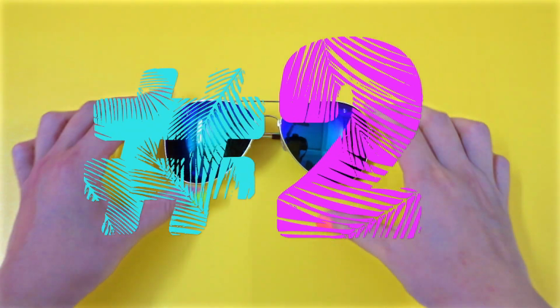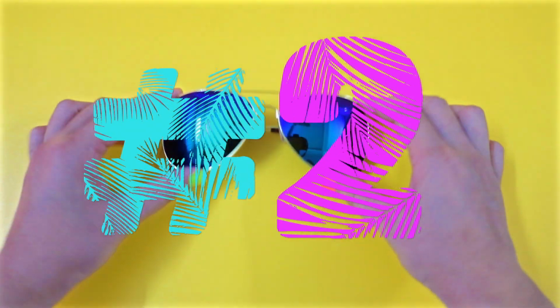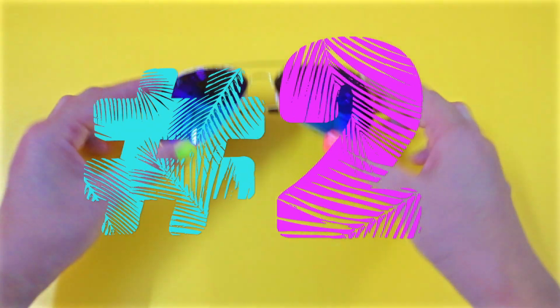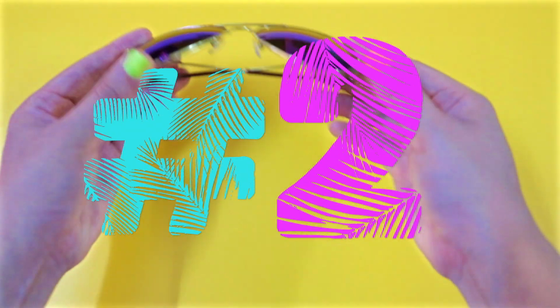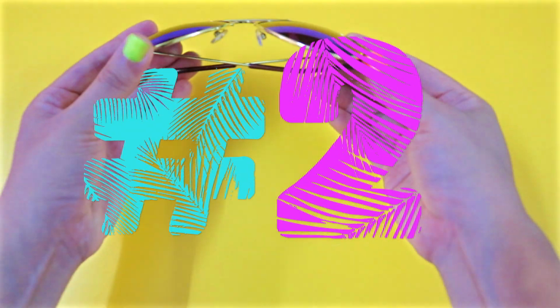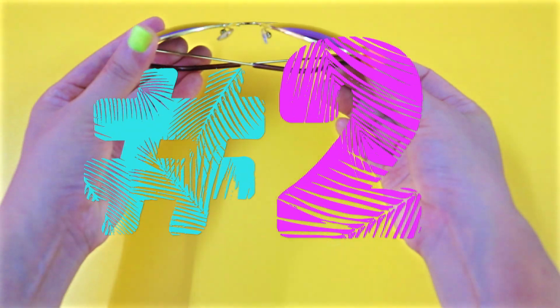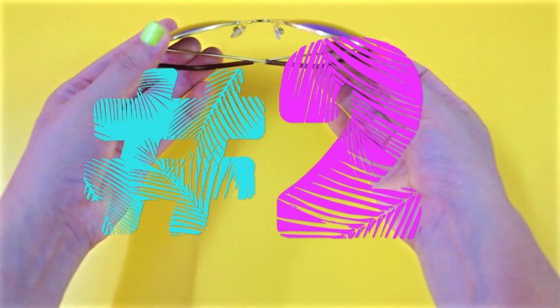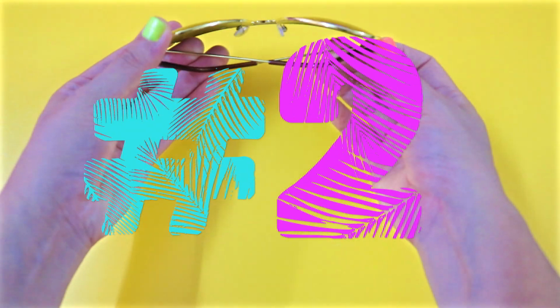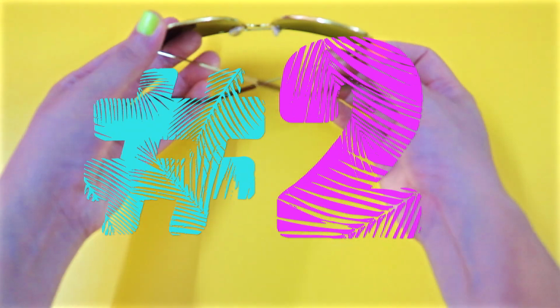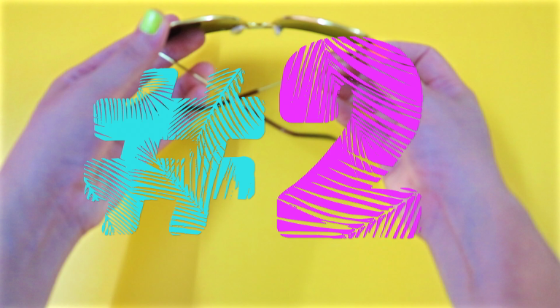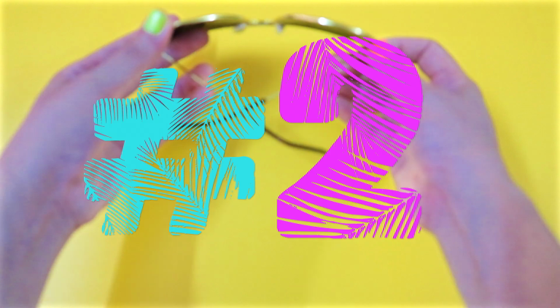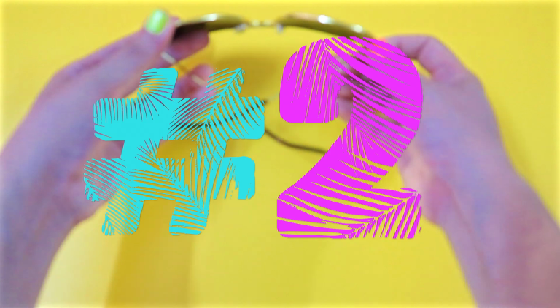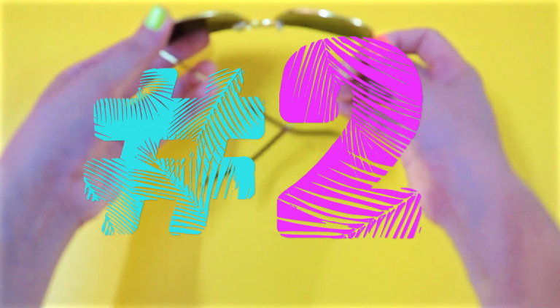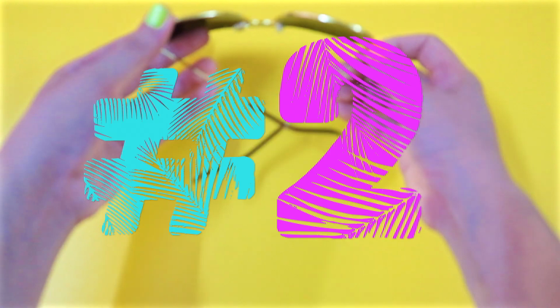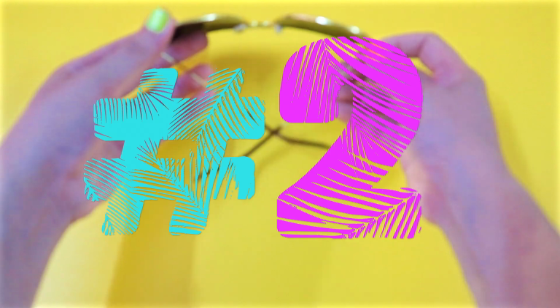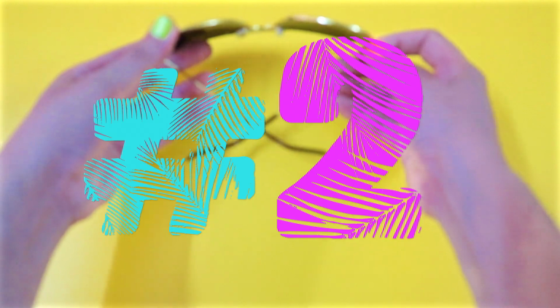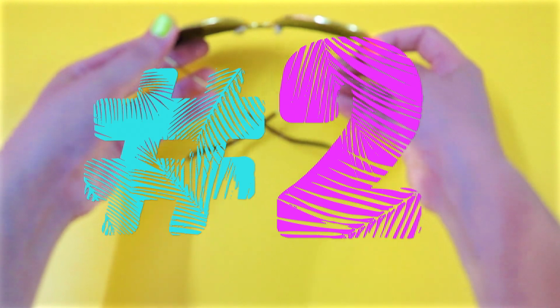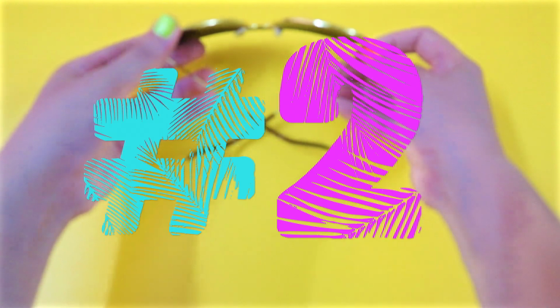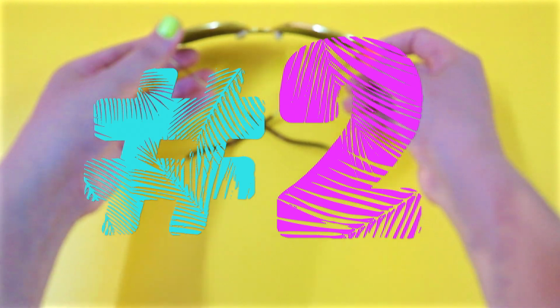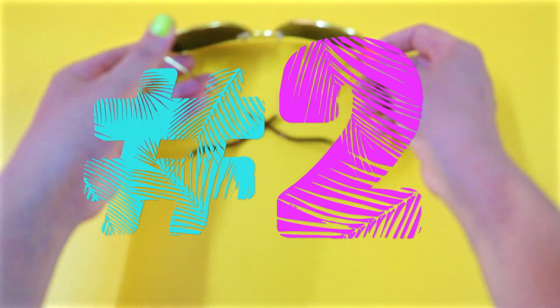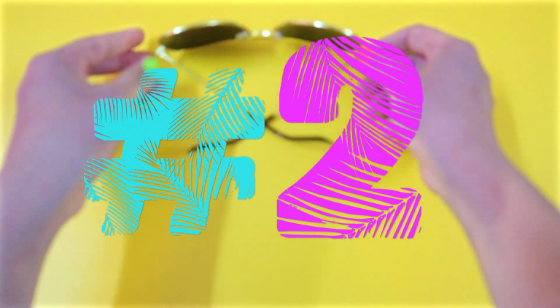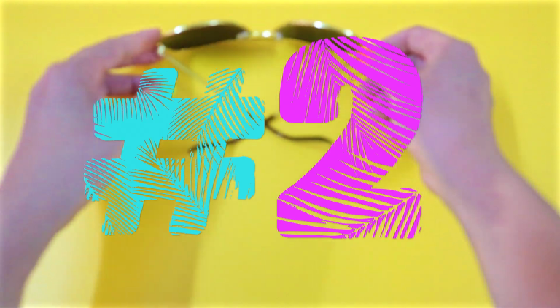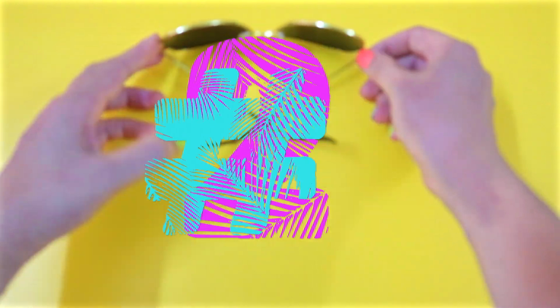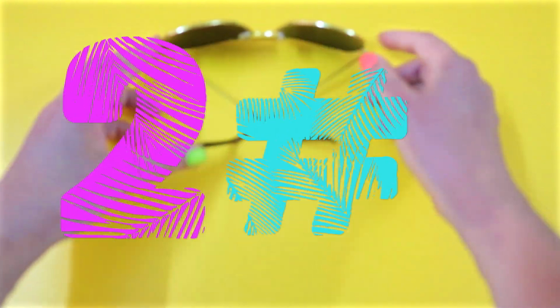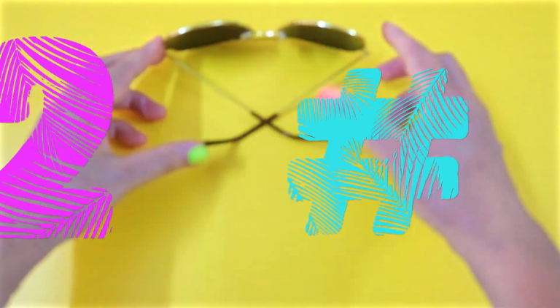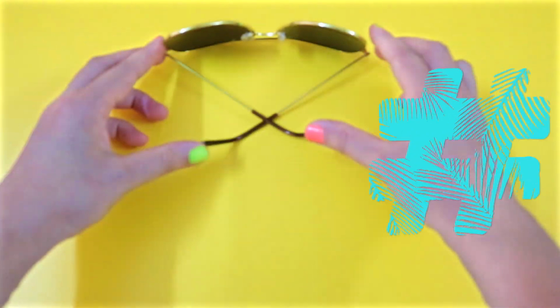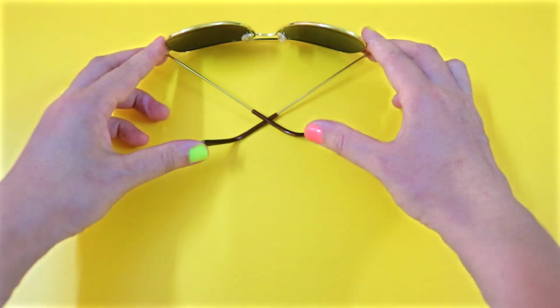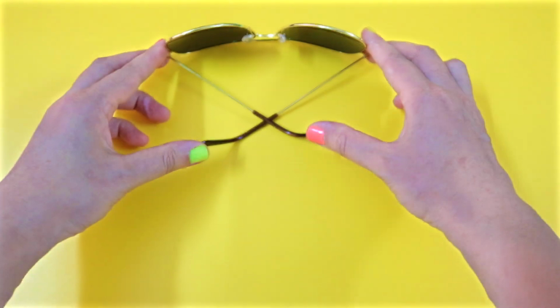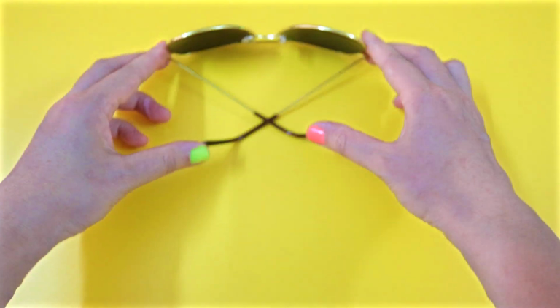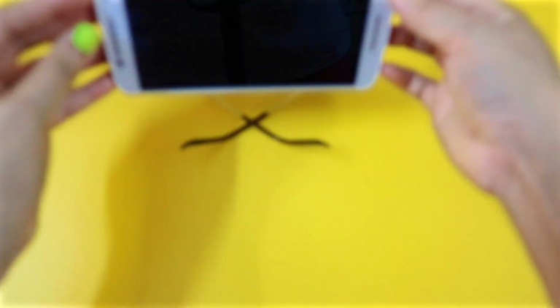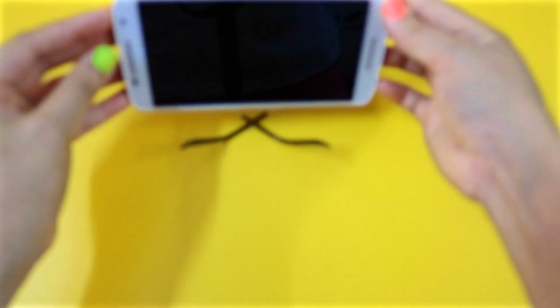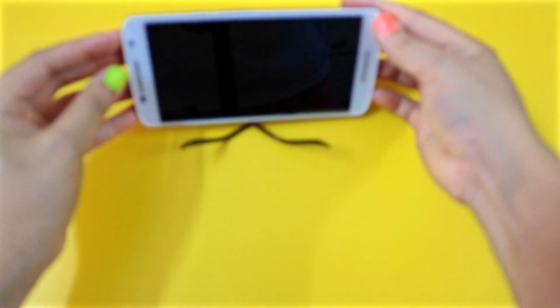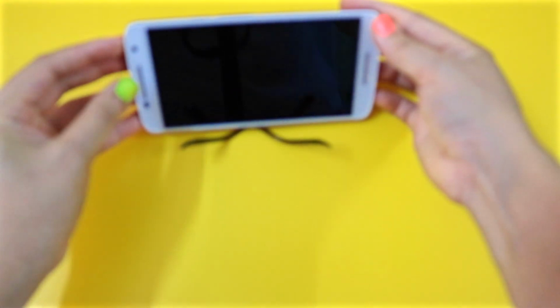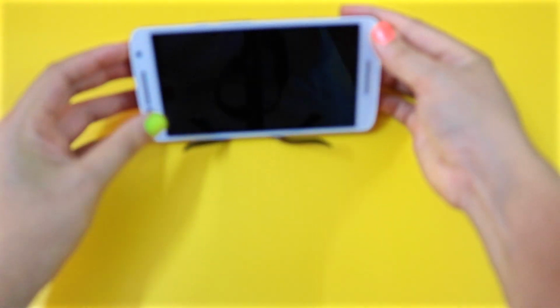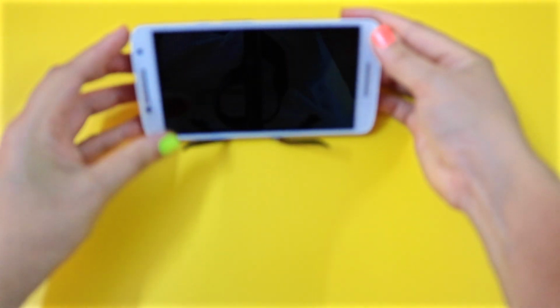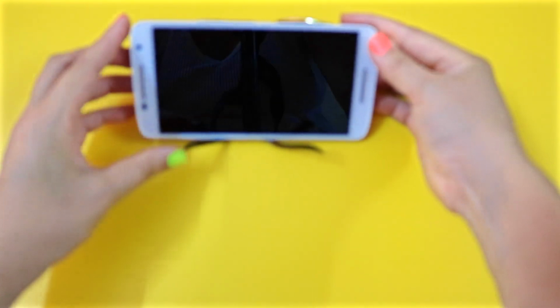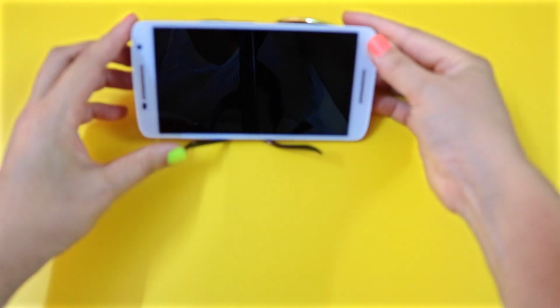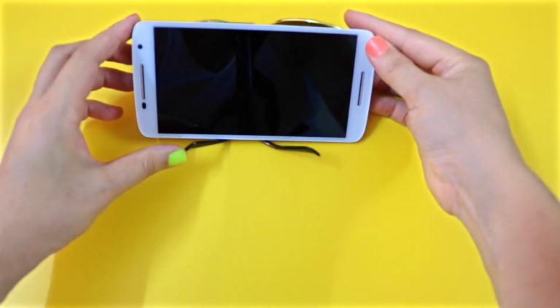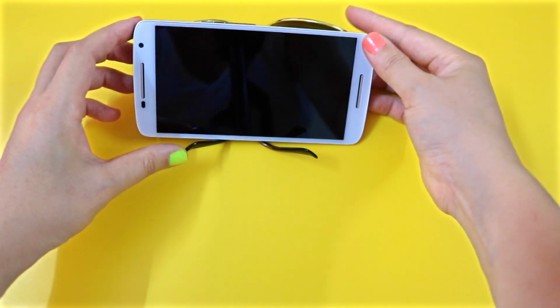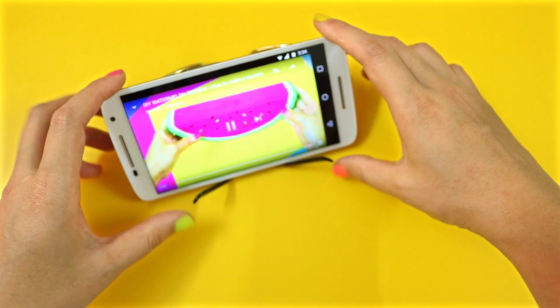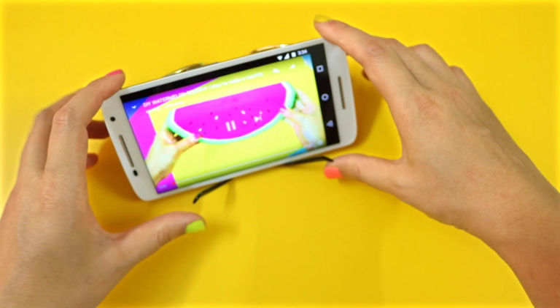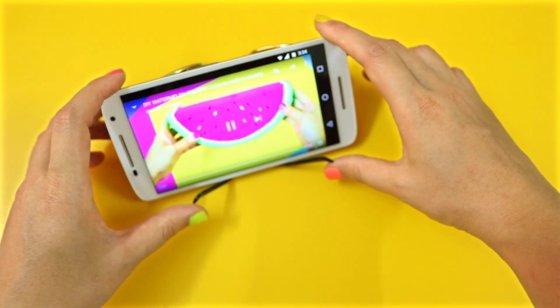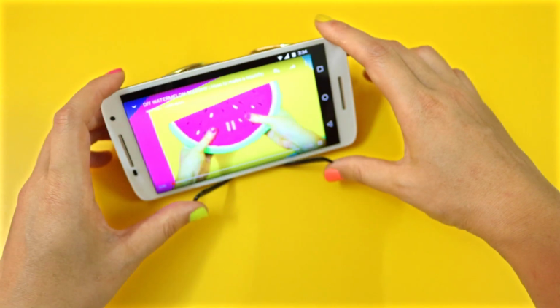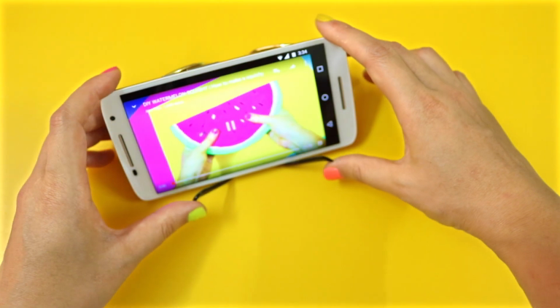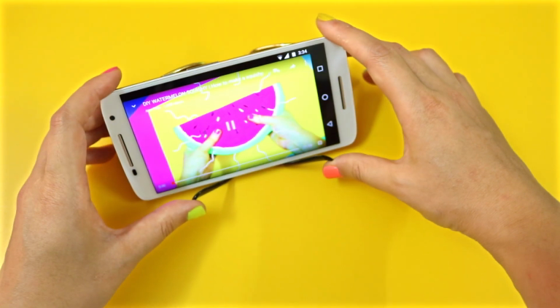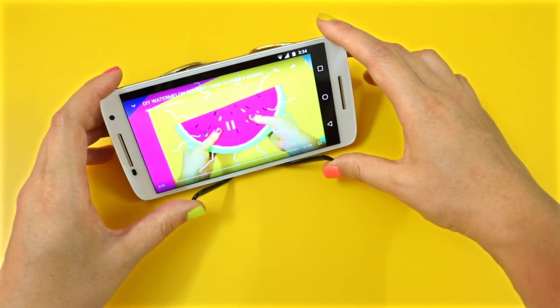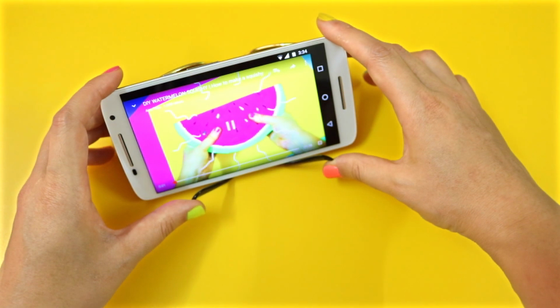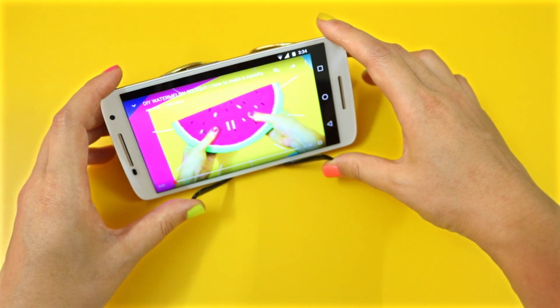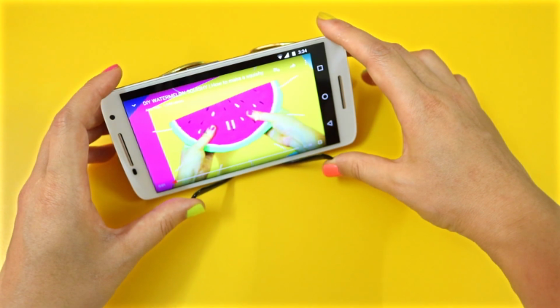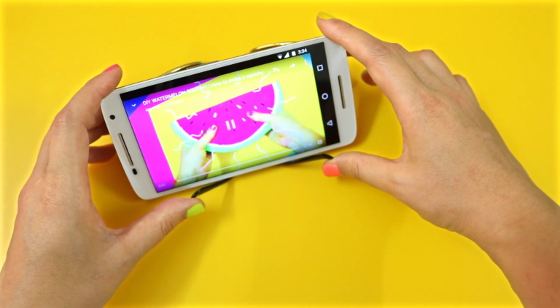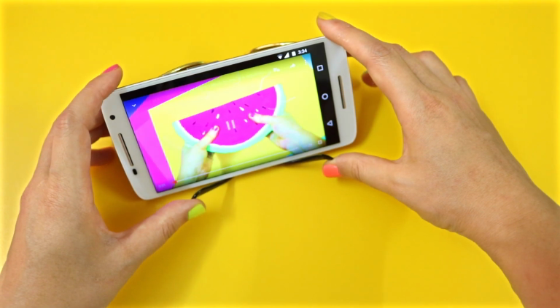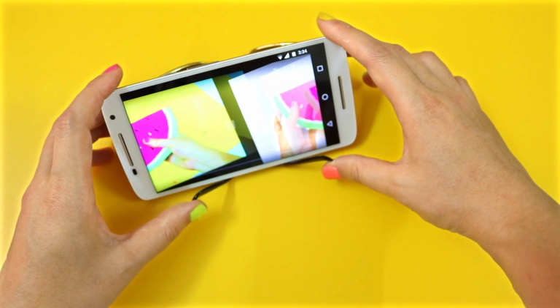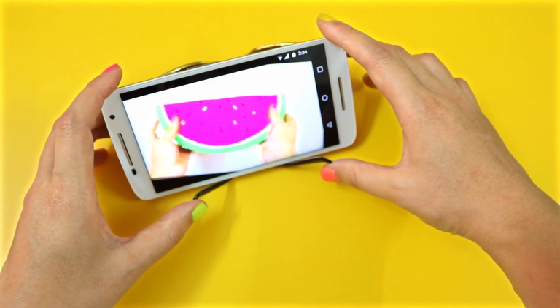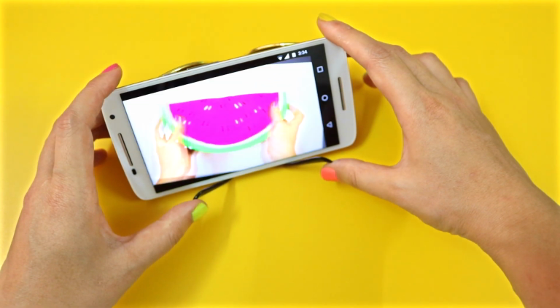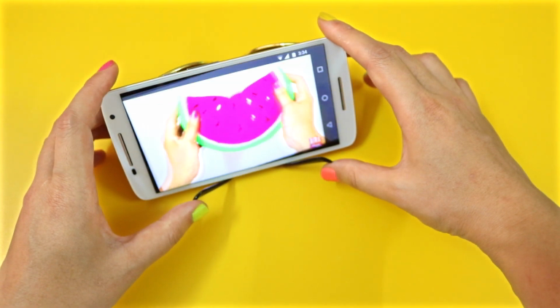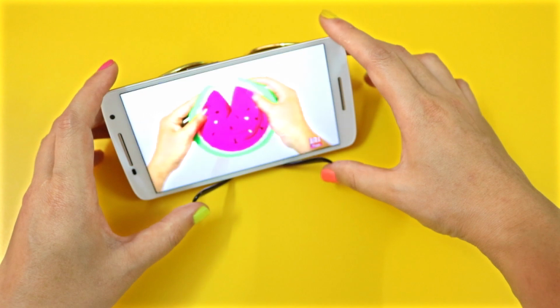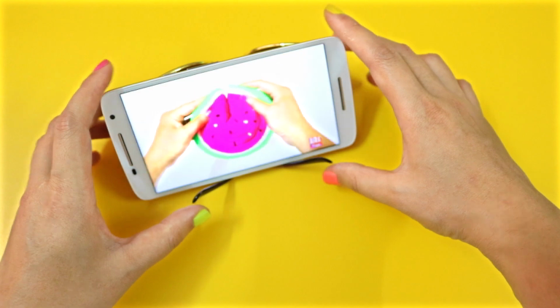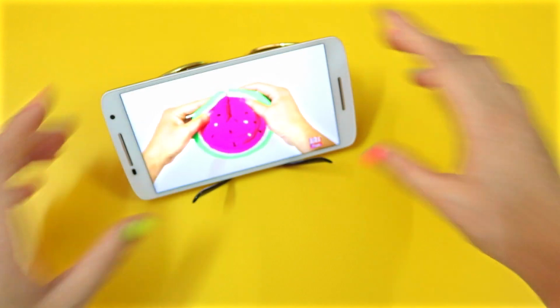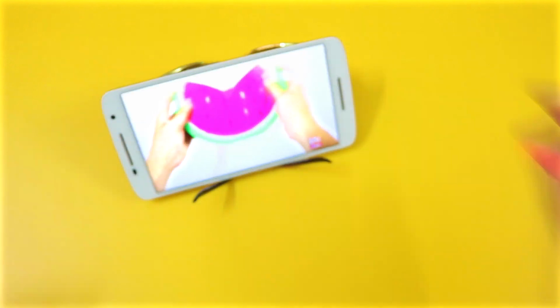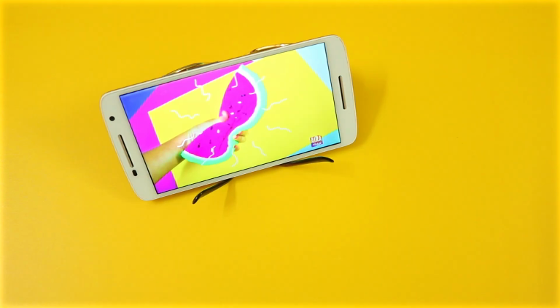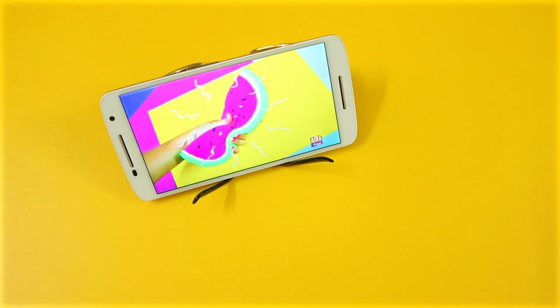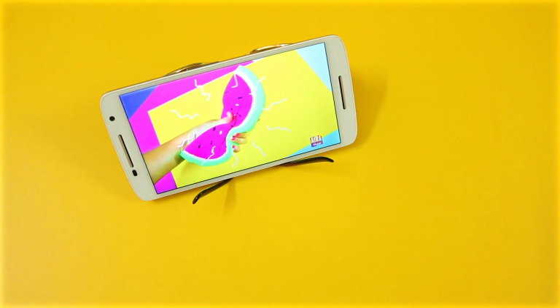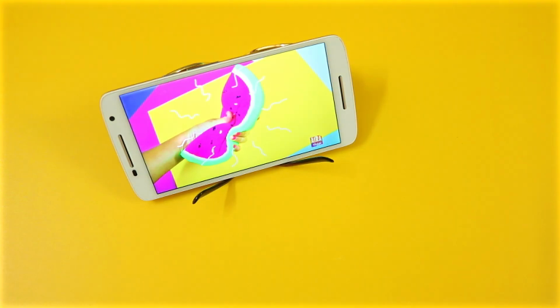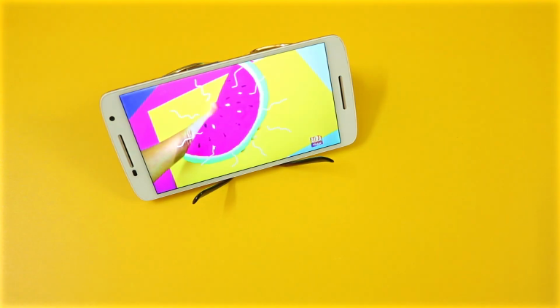Open your frames halfway like so to make an instant phone stand. Now you can watch videos for hours without having to hold your phone.